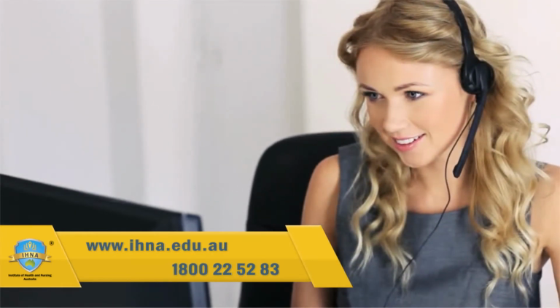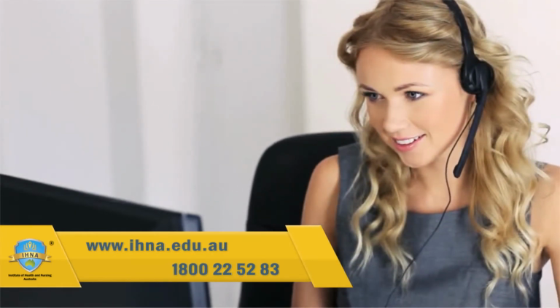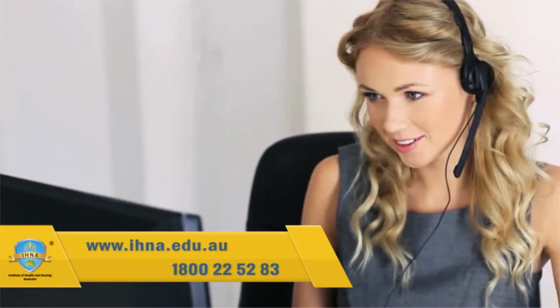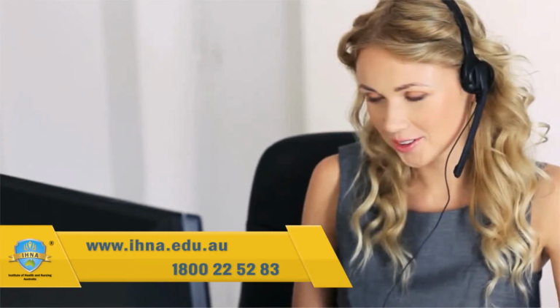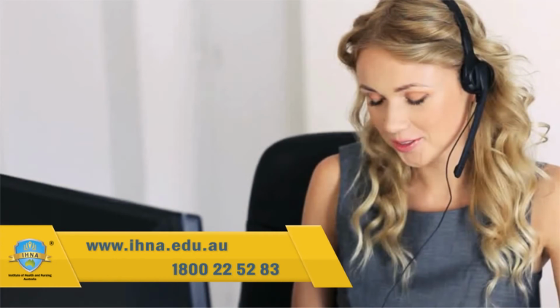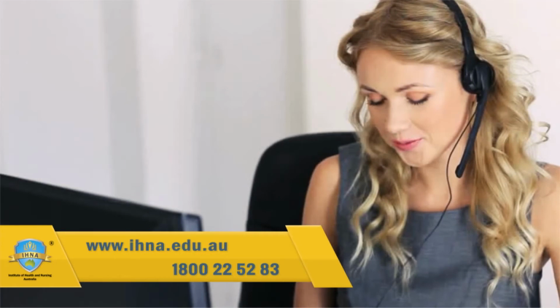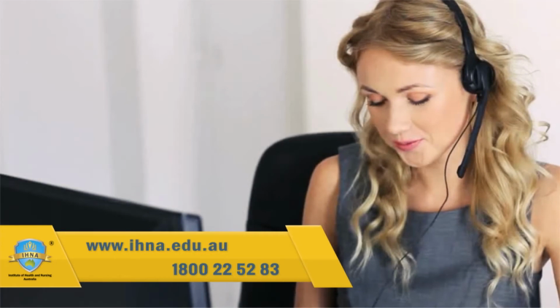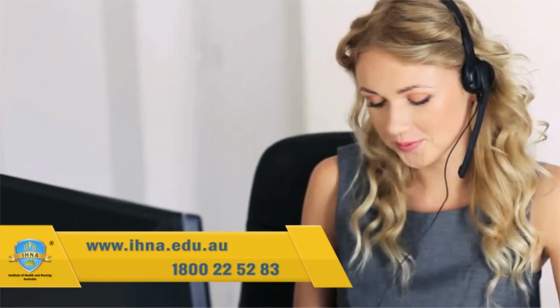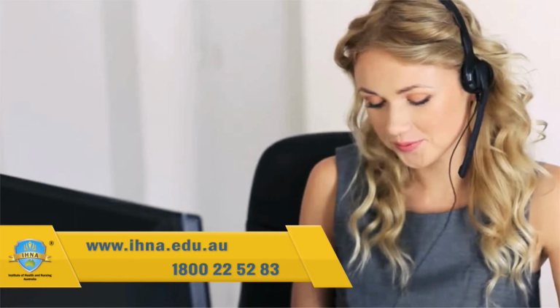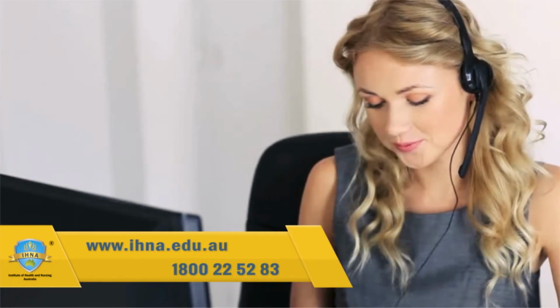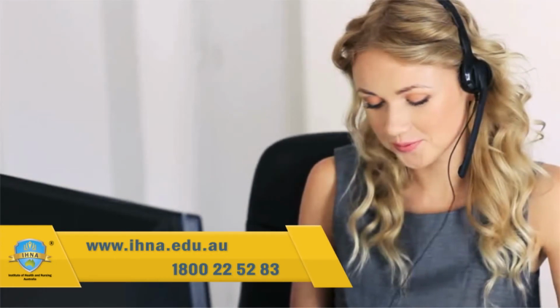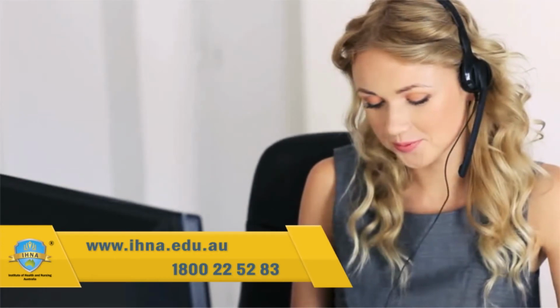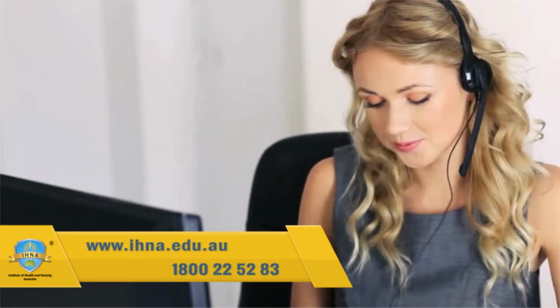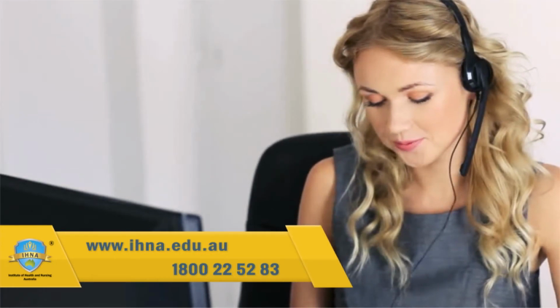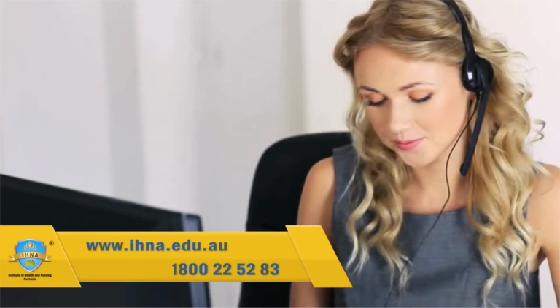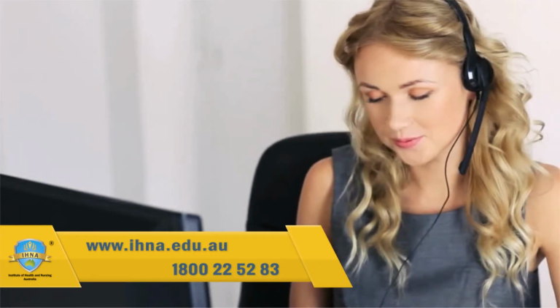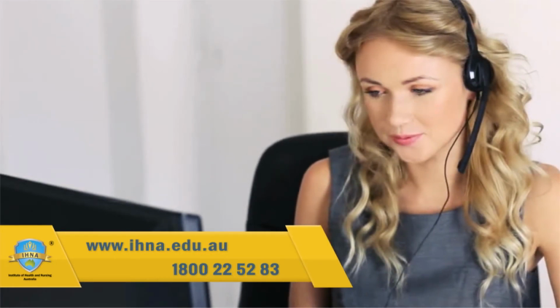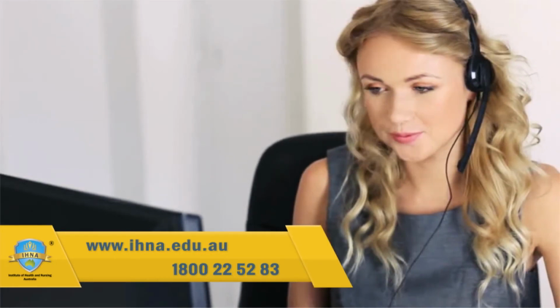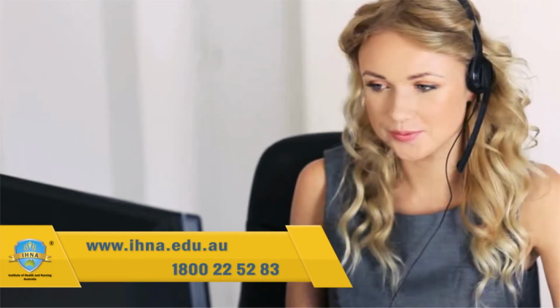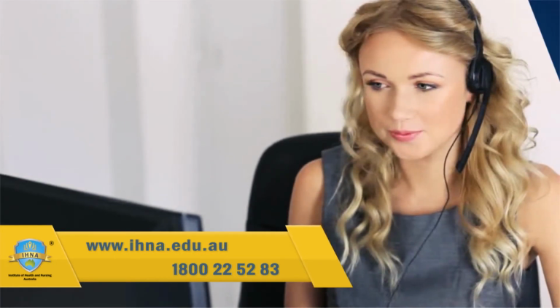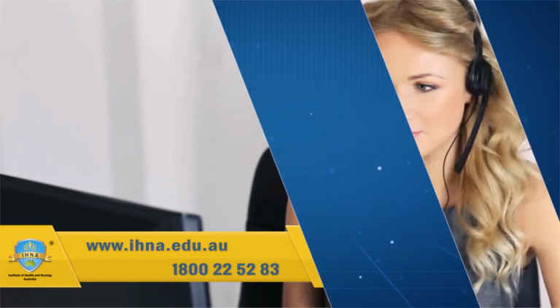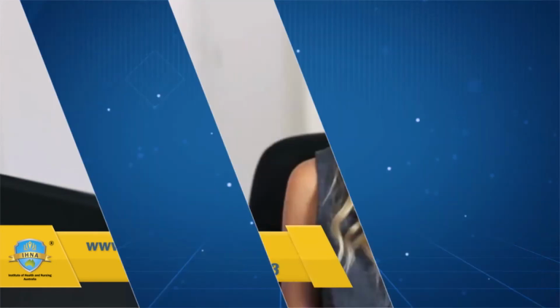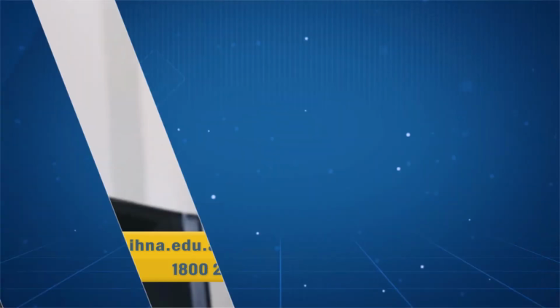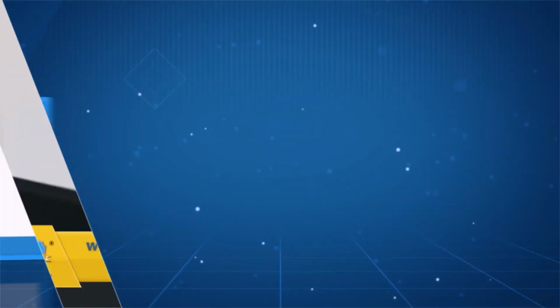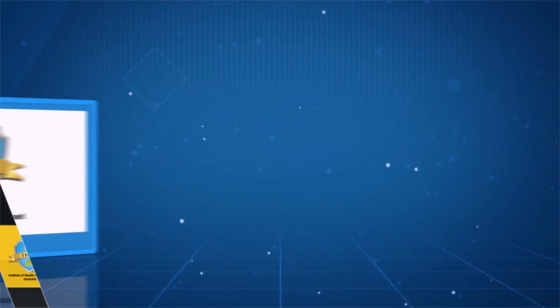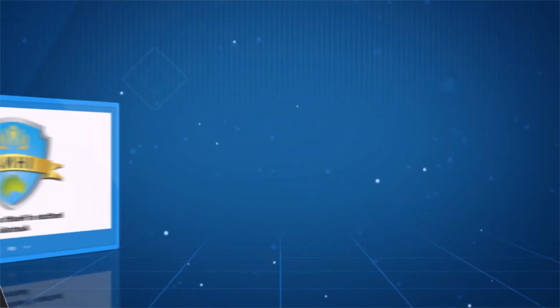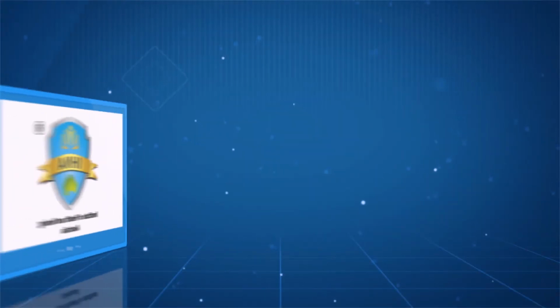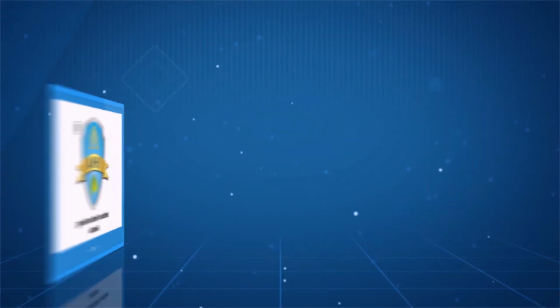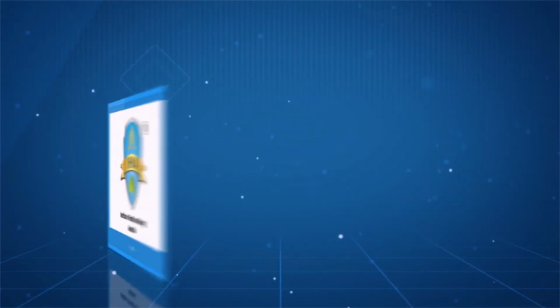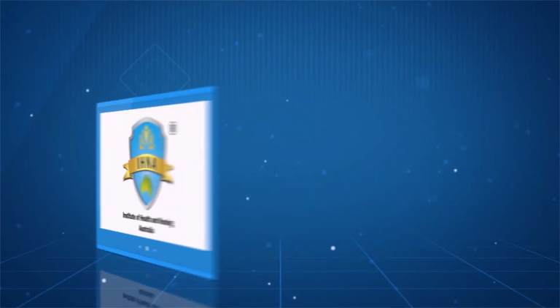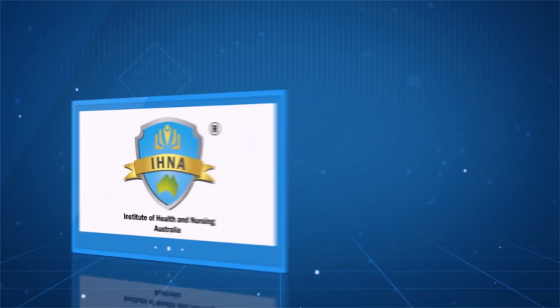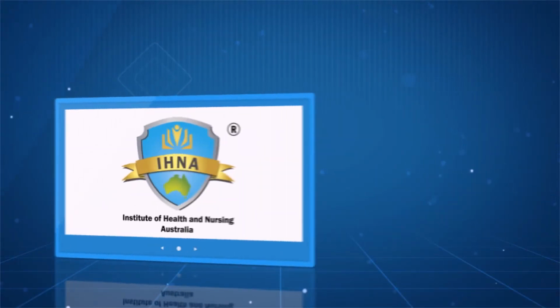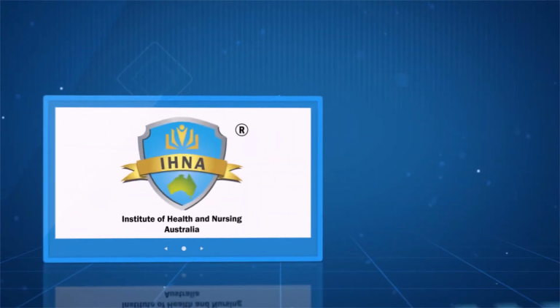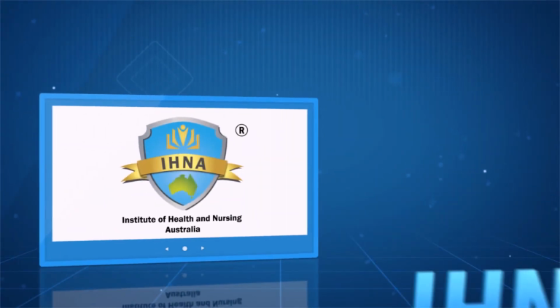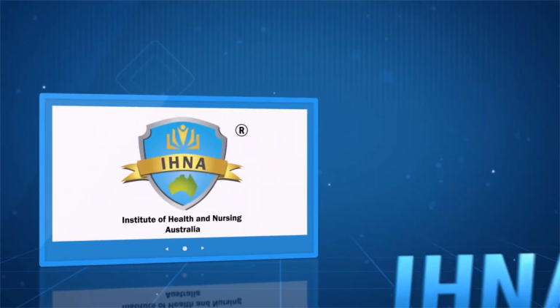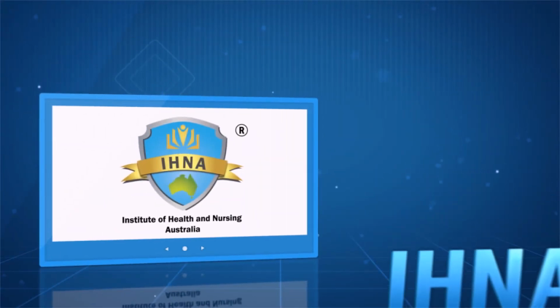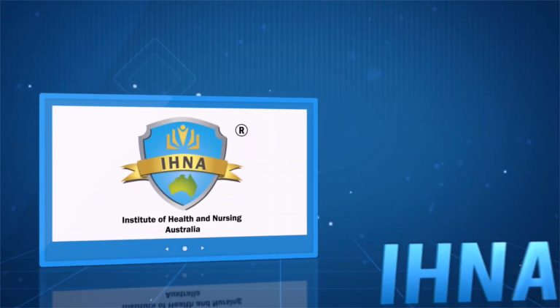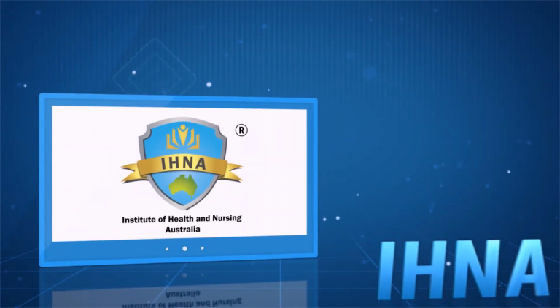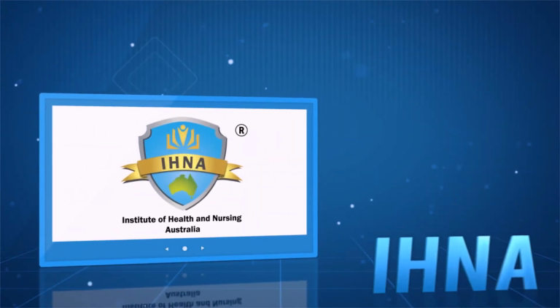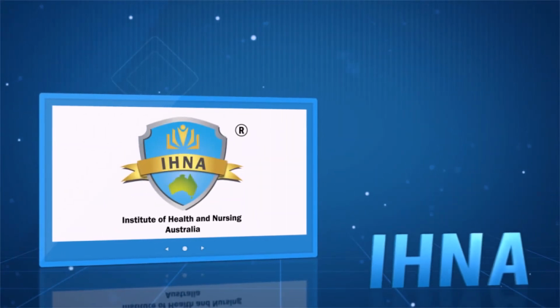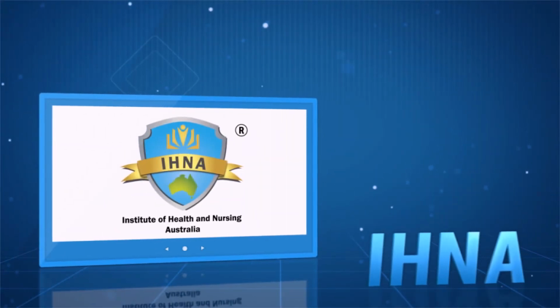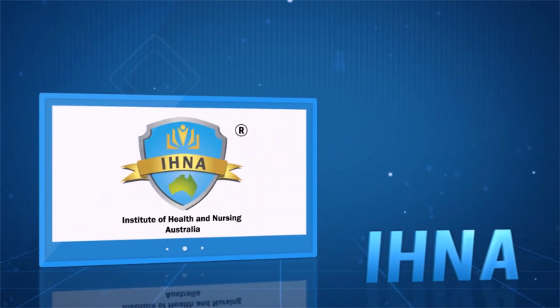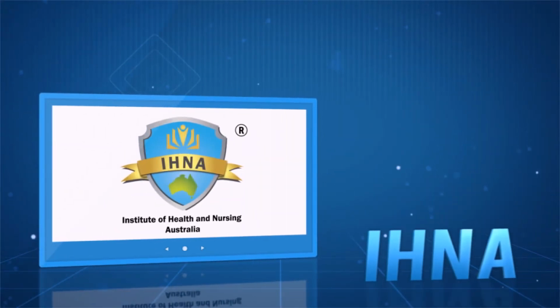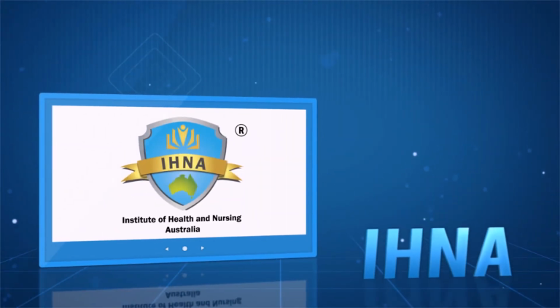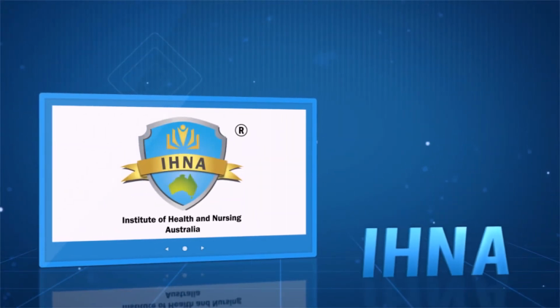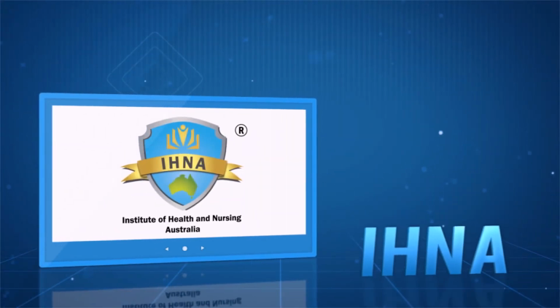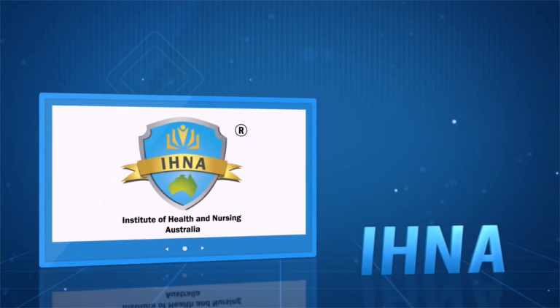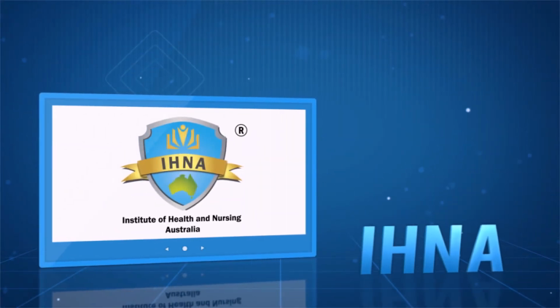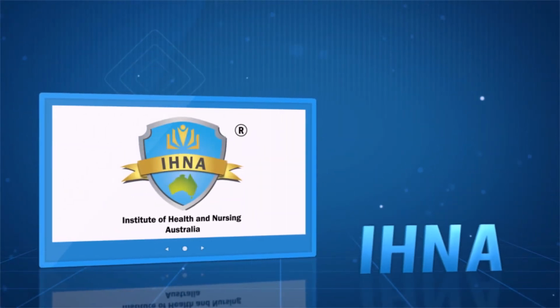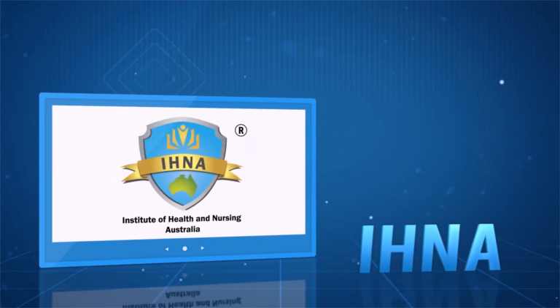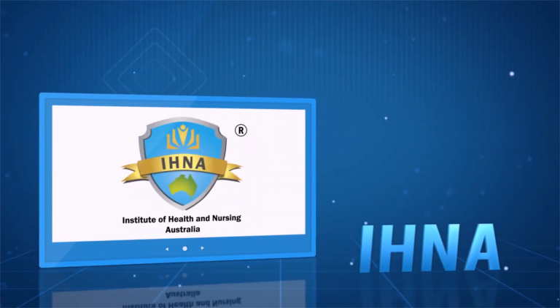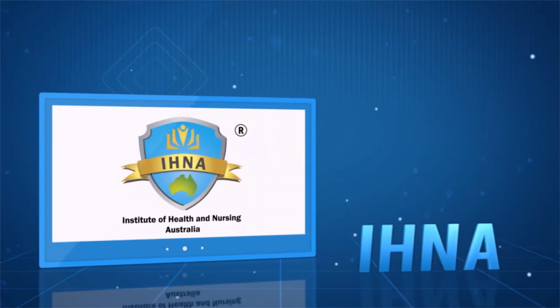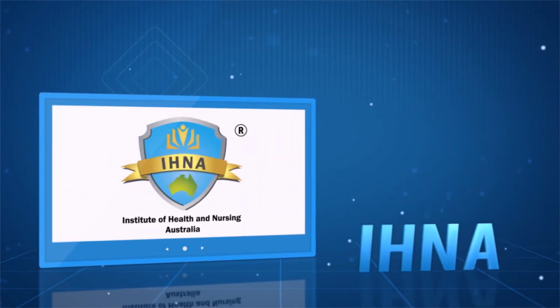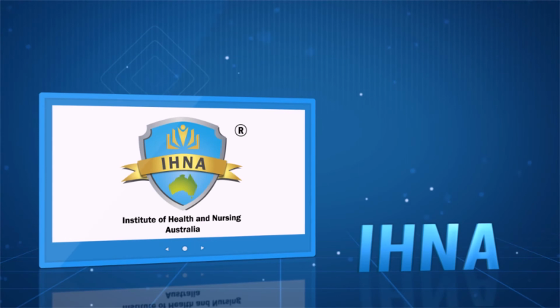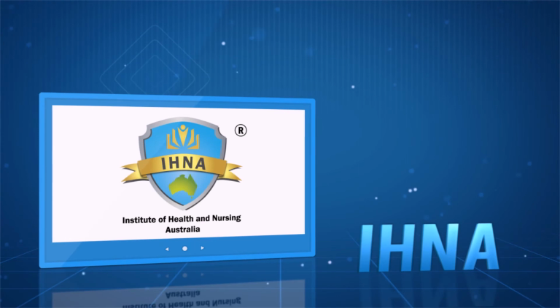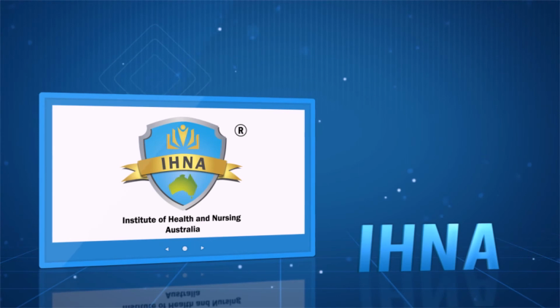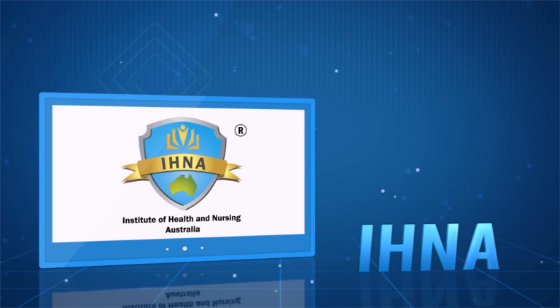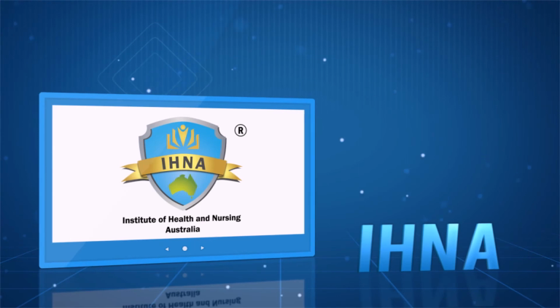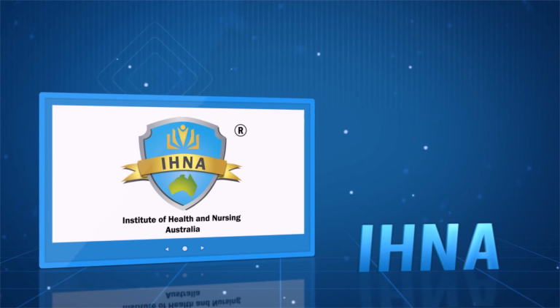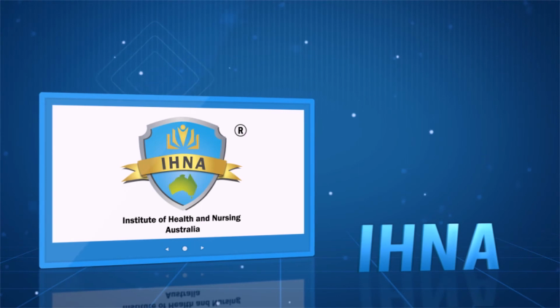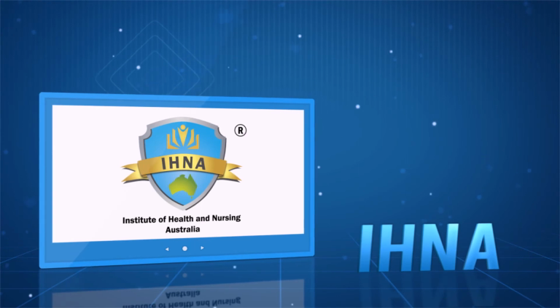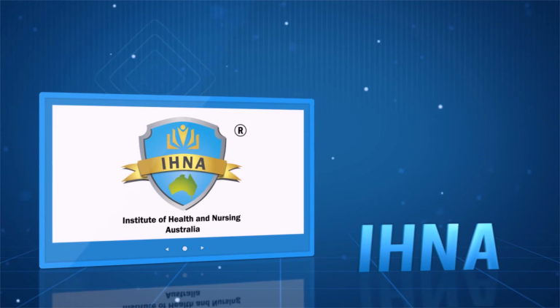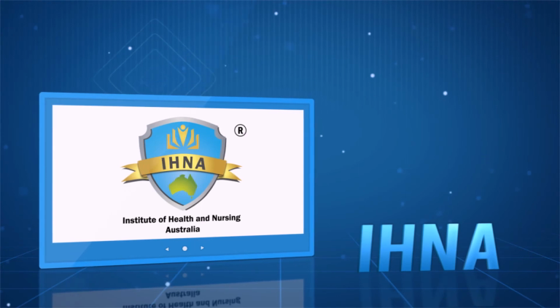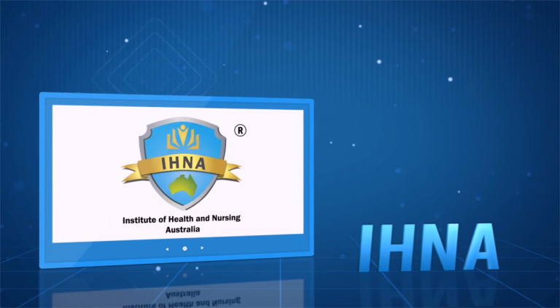It's that easy. Make a difference and boost your career with the Institute of Health and Nursing Australia.